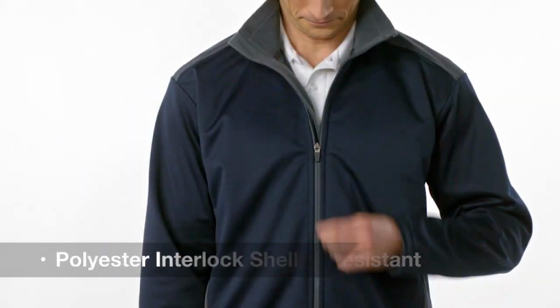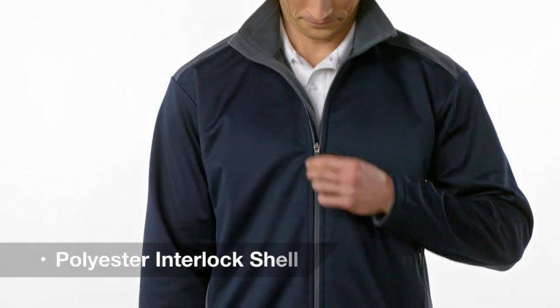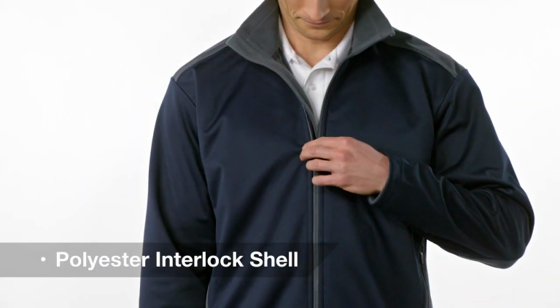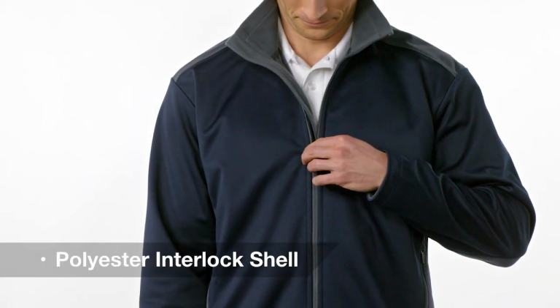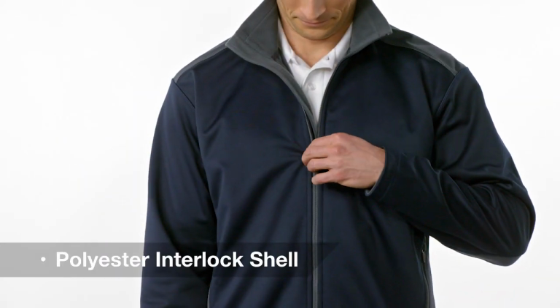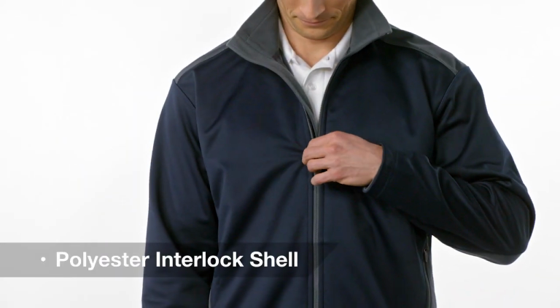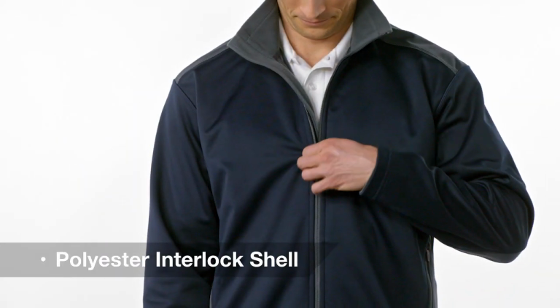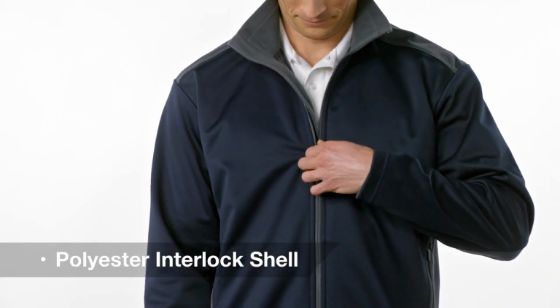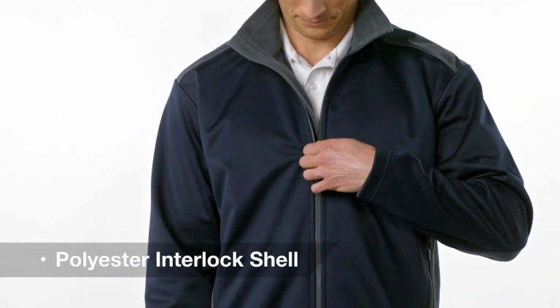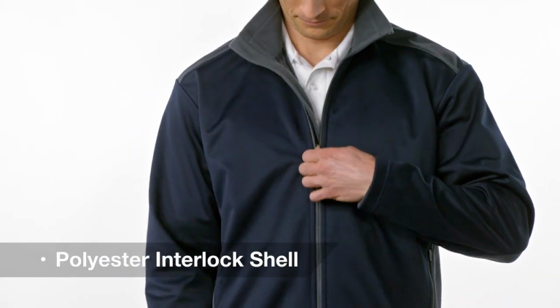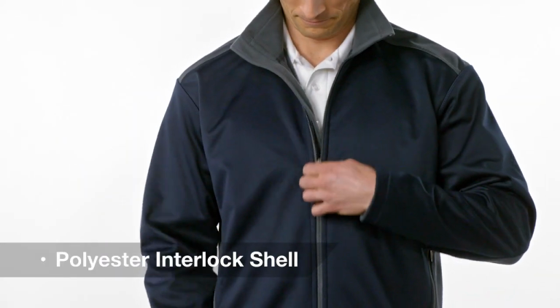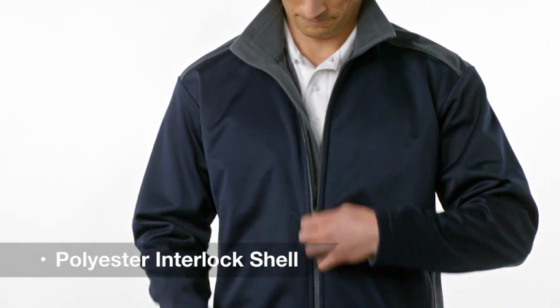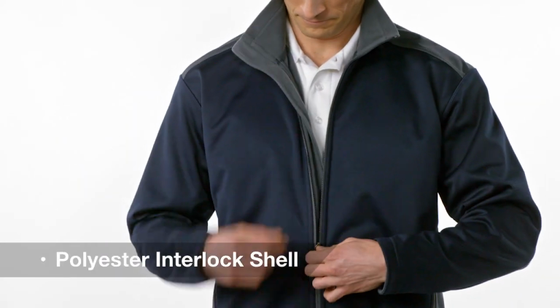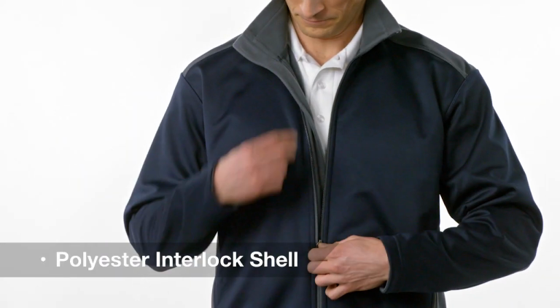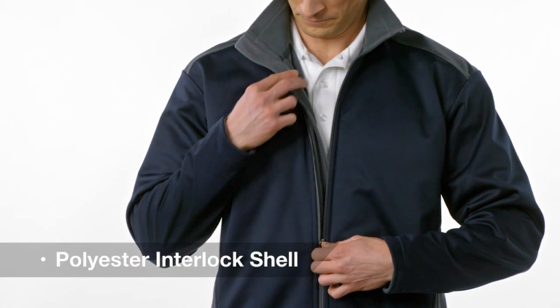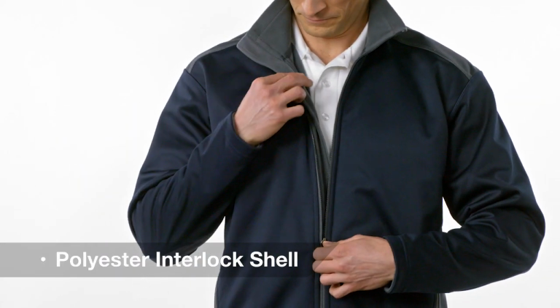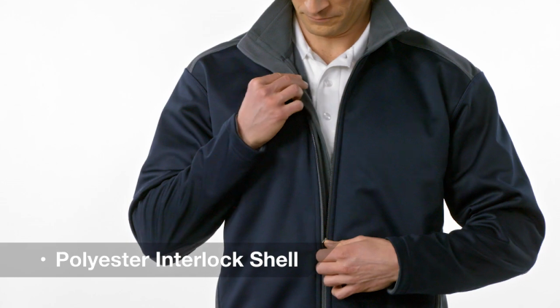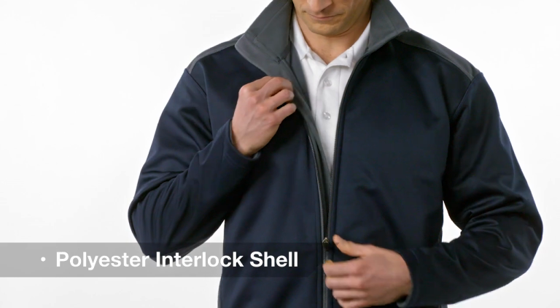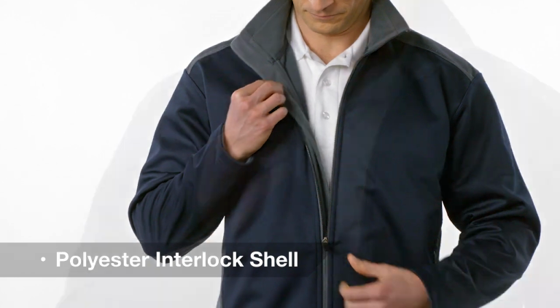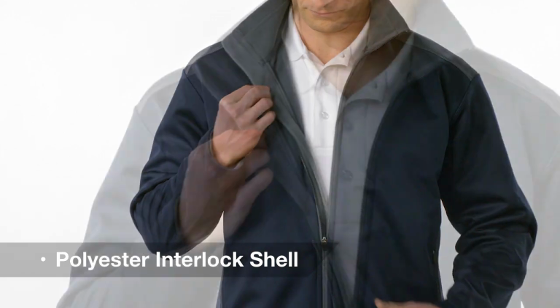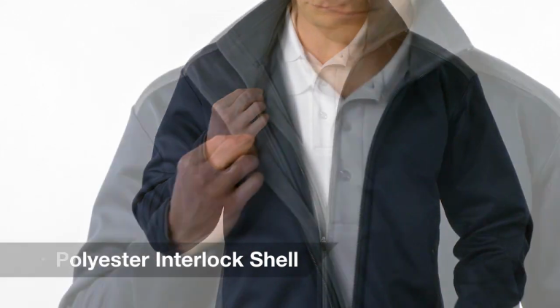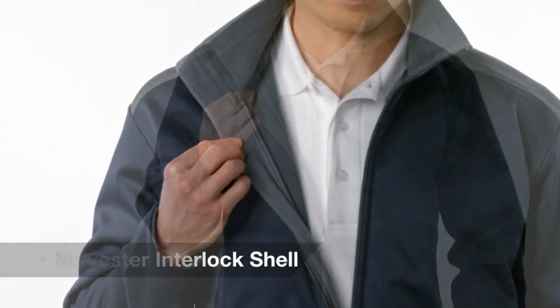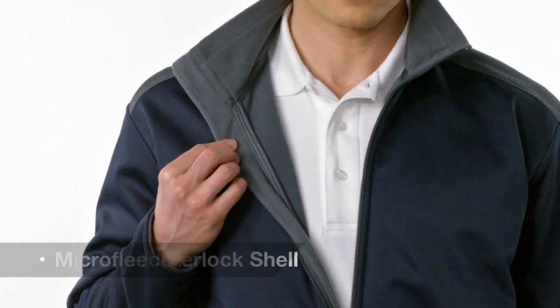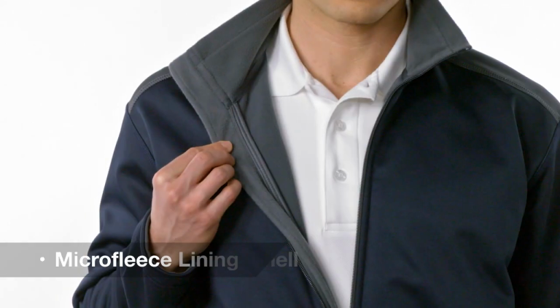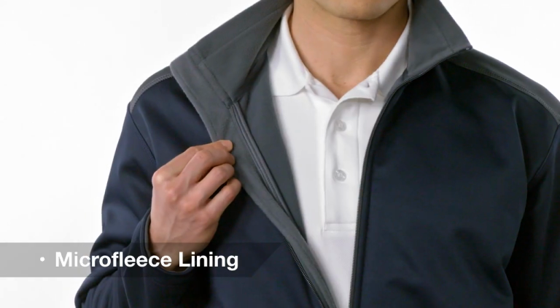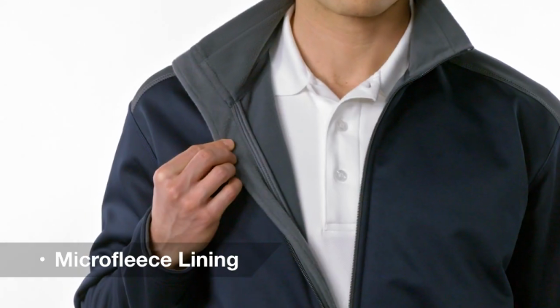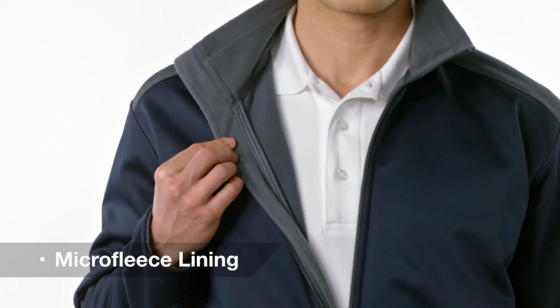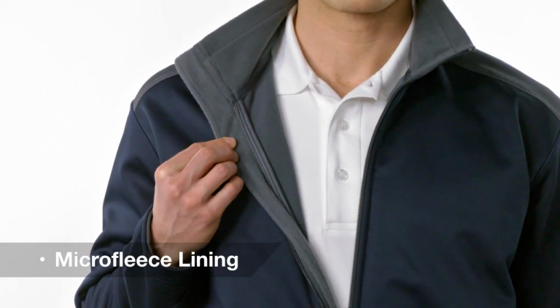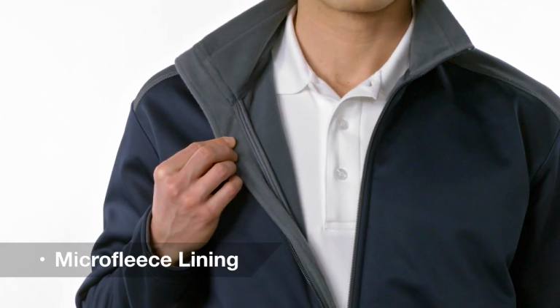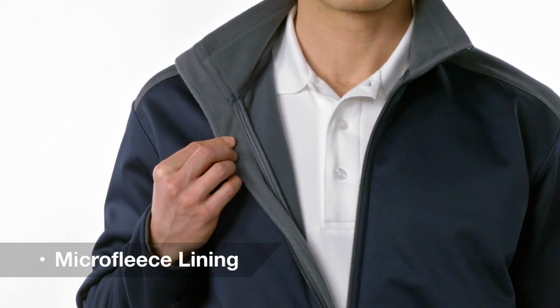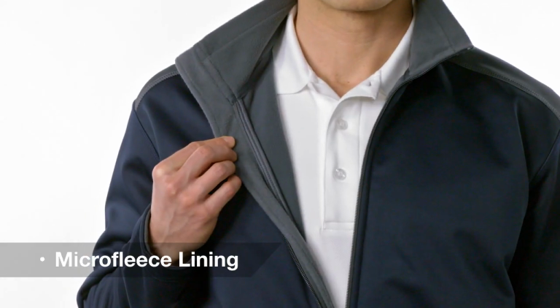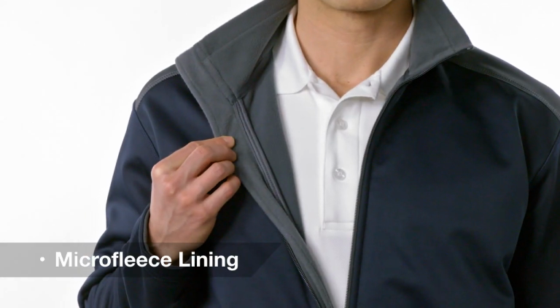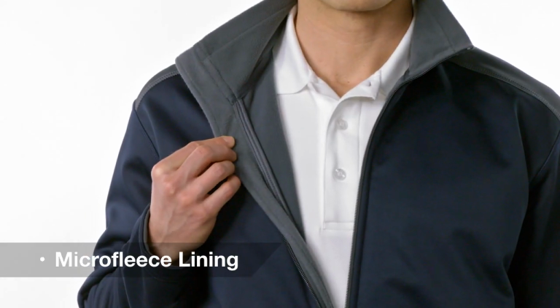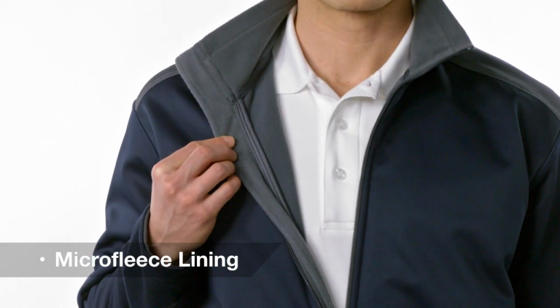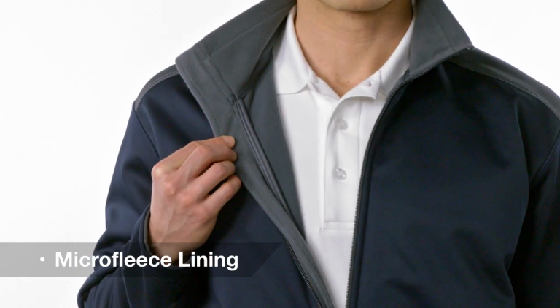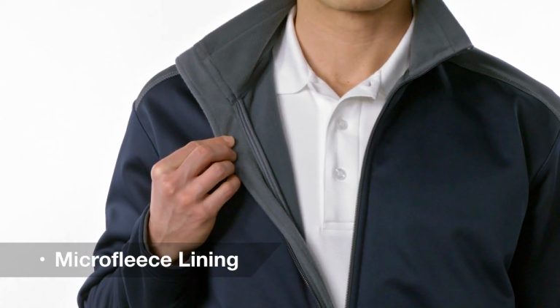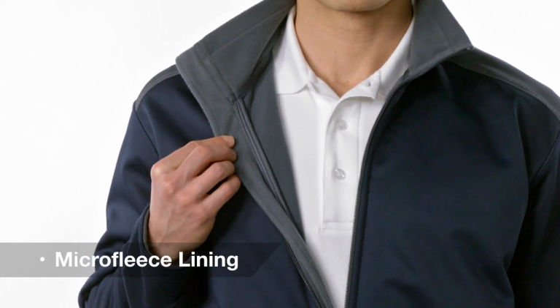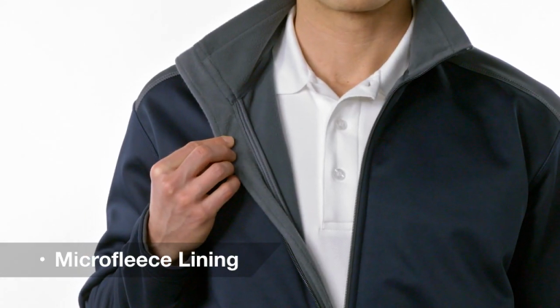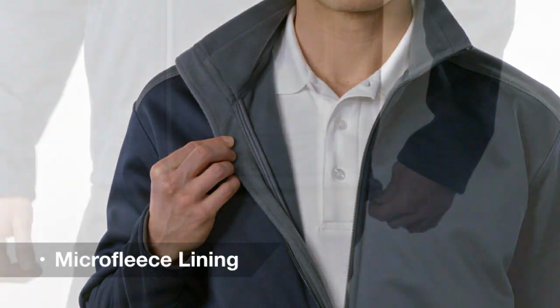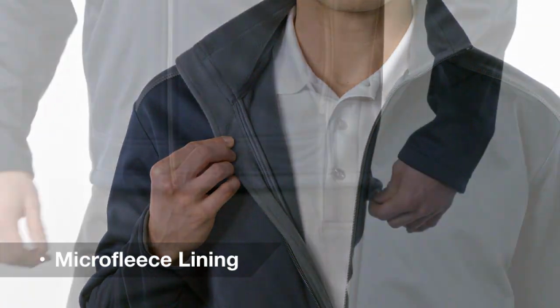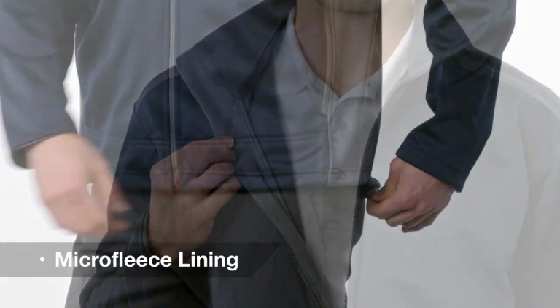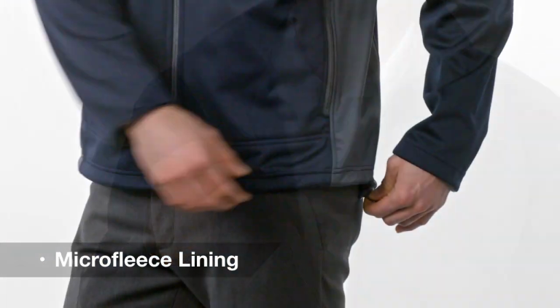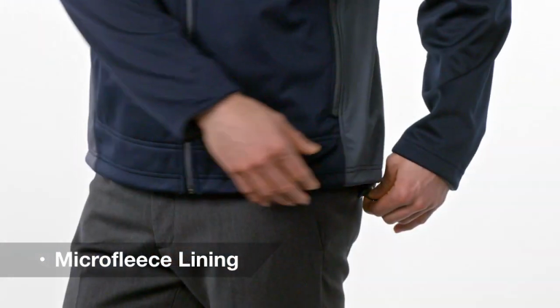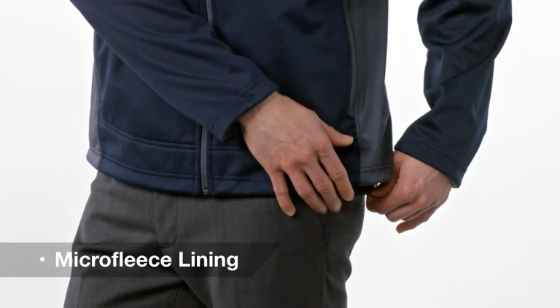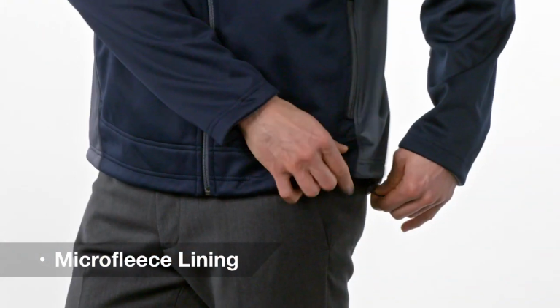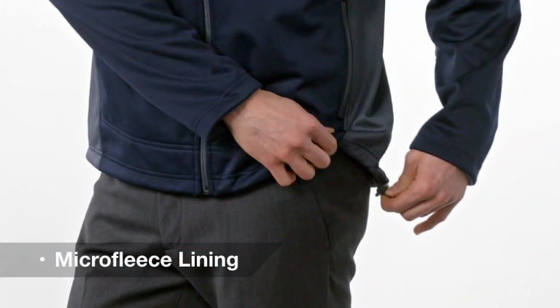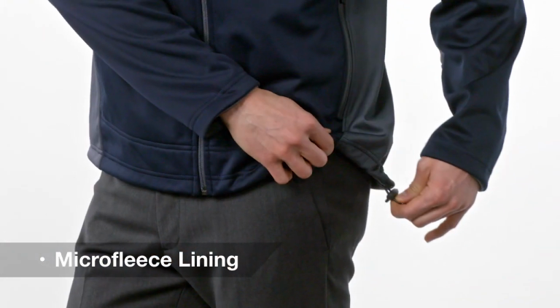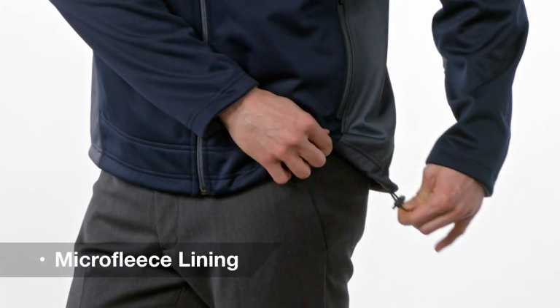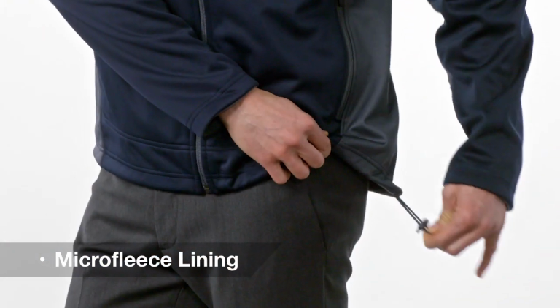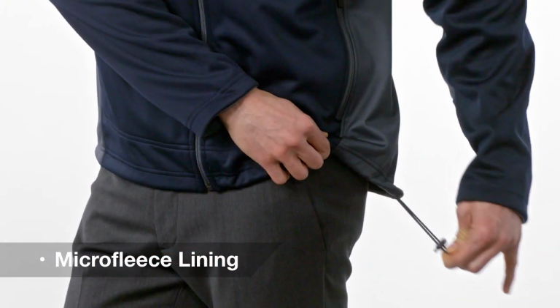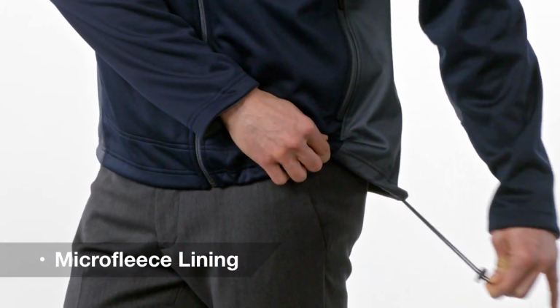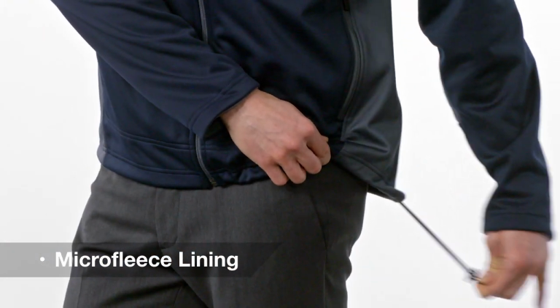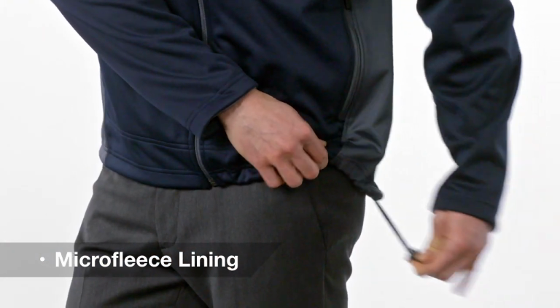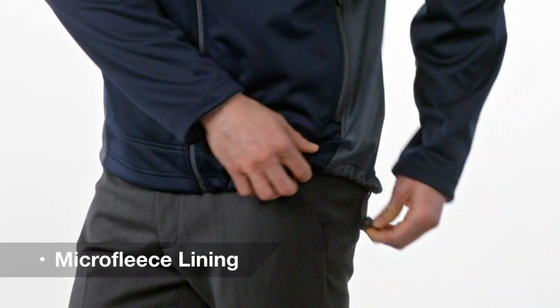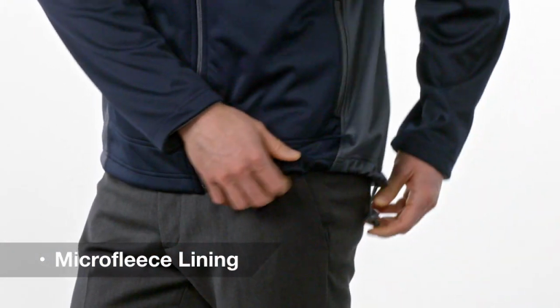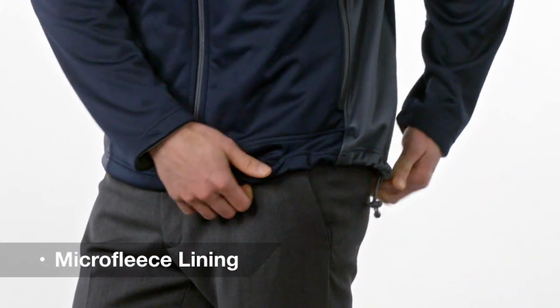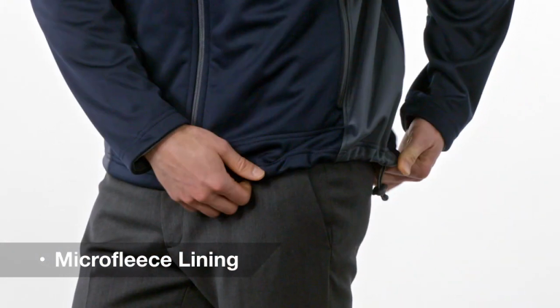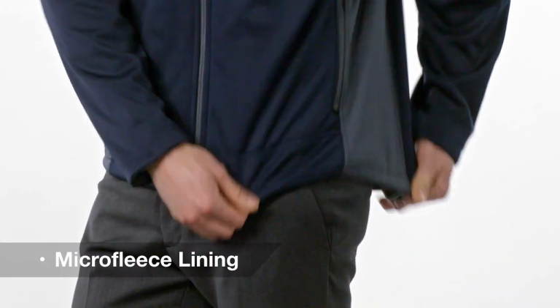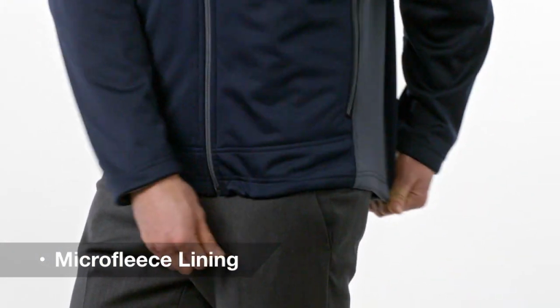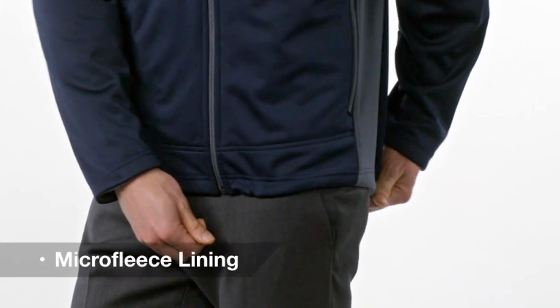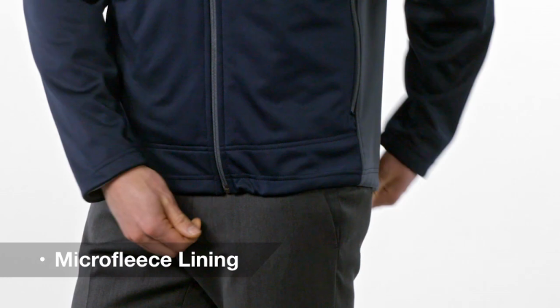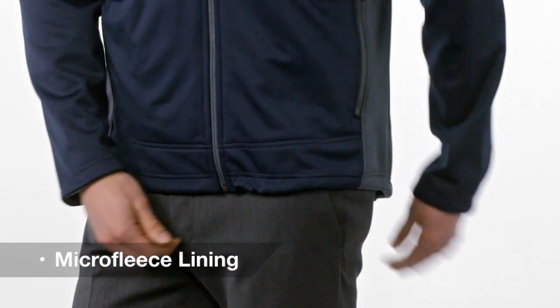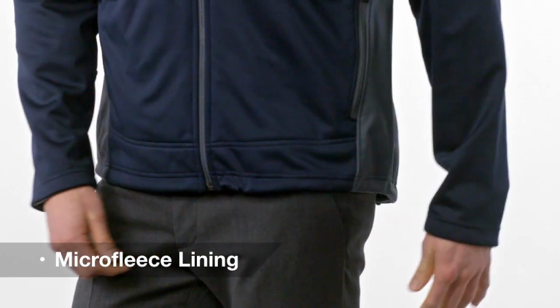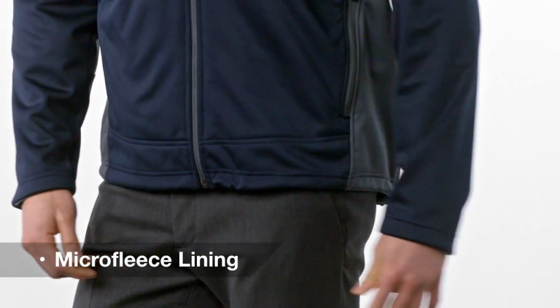The shell's polyester interlock bonded to the fleece interior fends off cold and moisture. The open hem and adjustable toggle cinch a perfect fit.